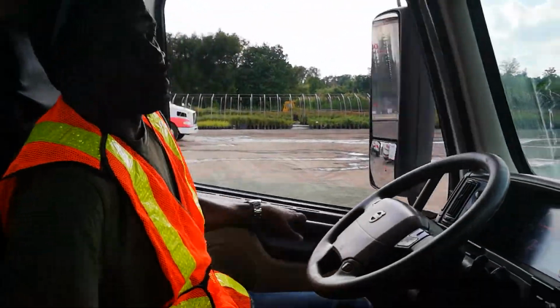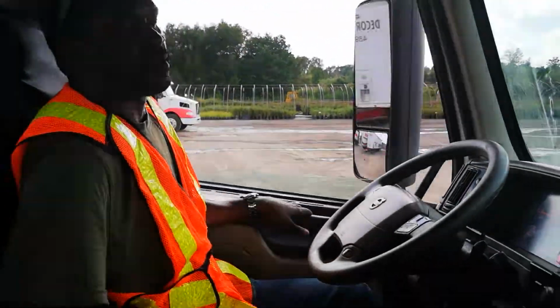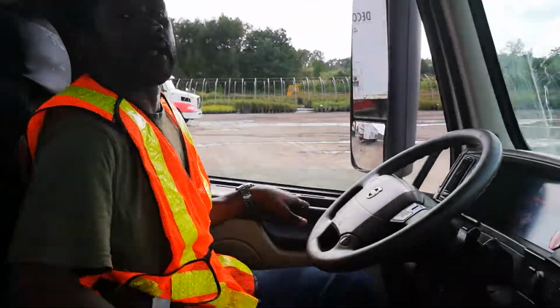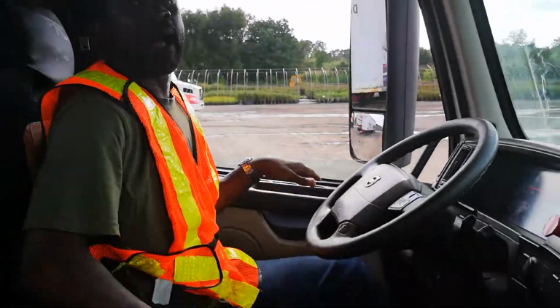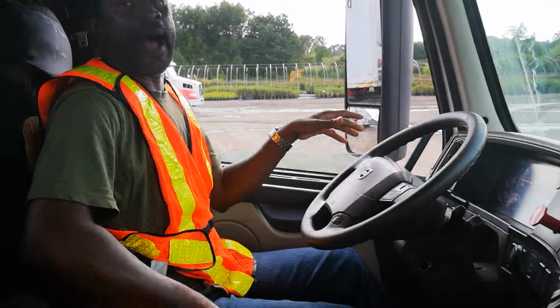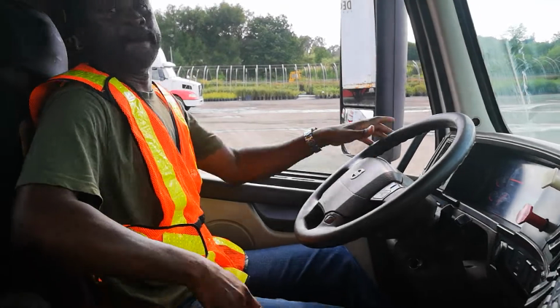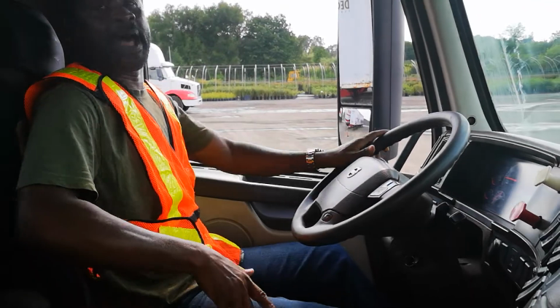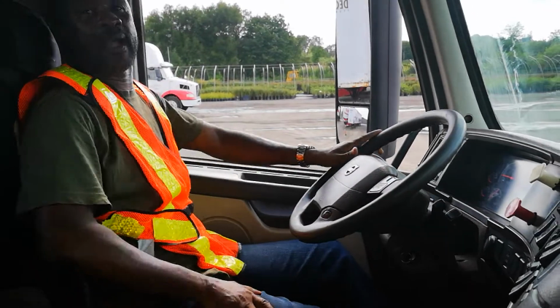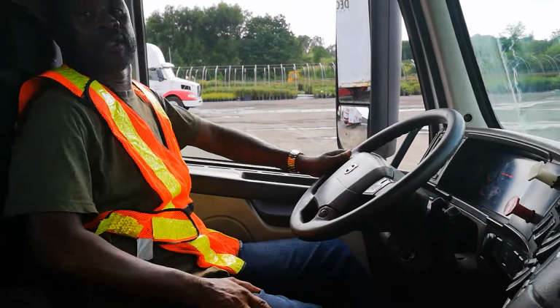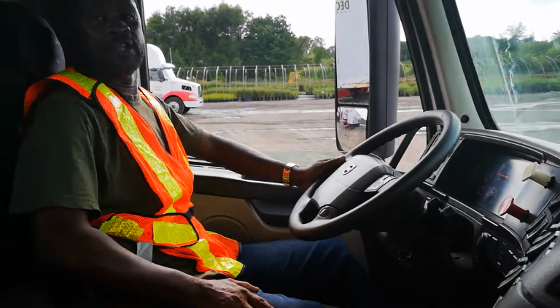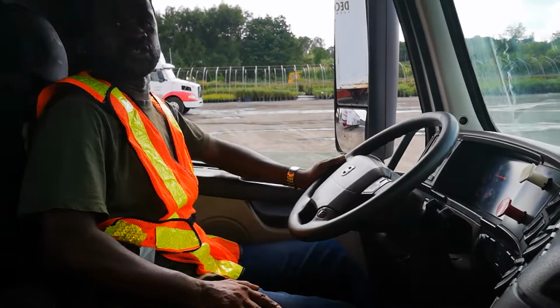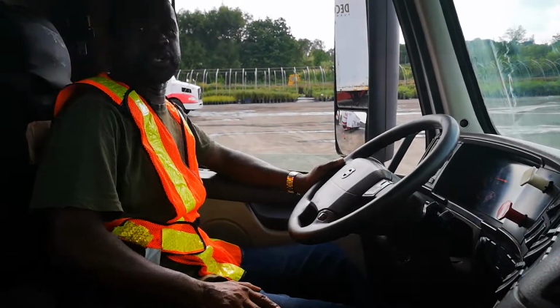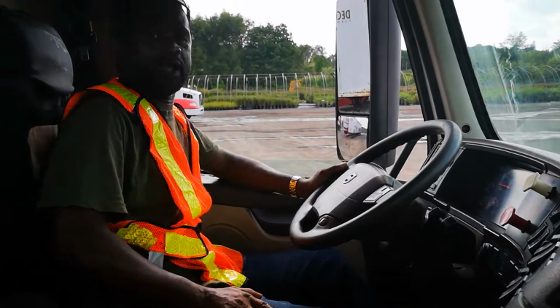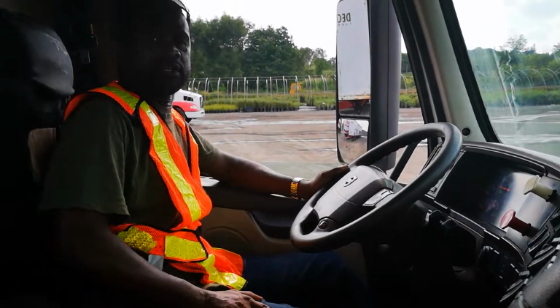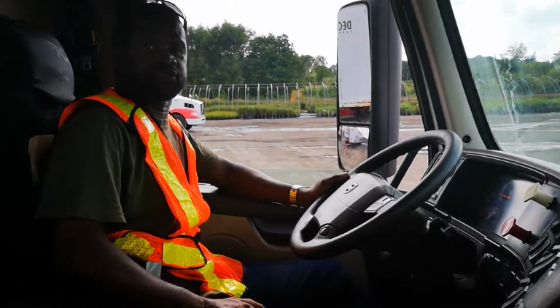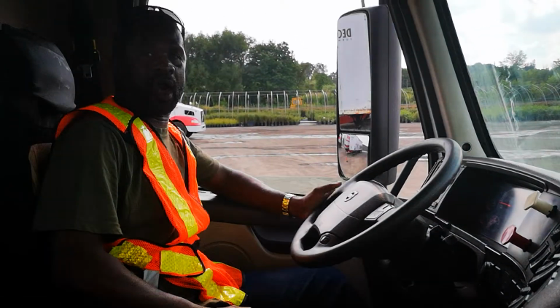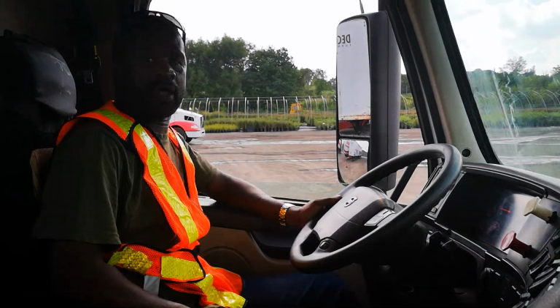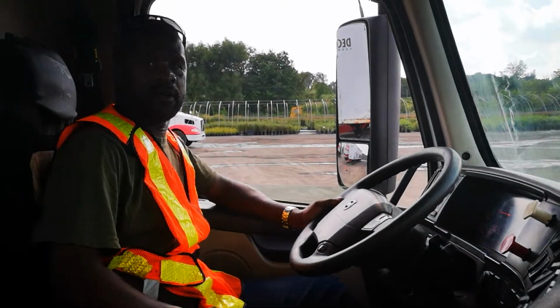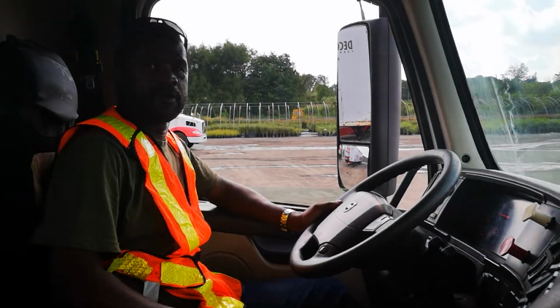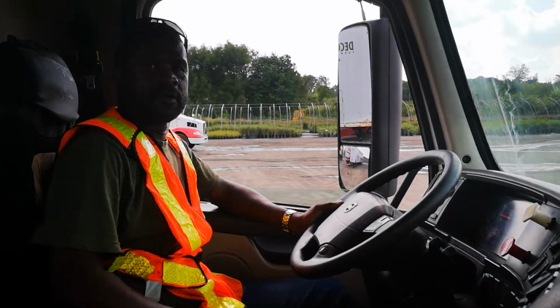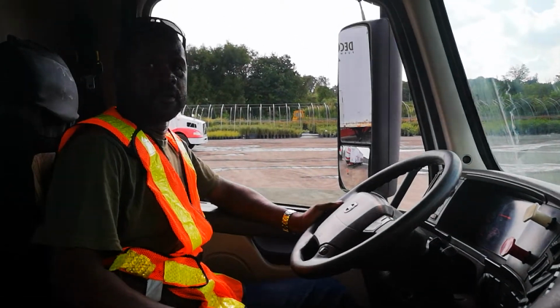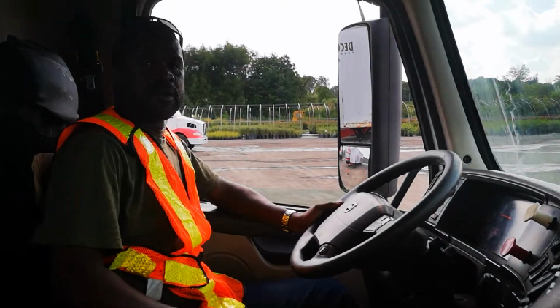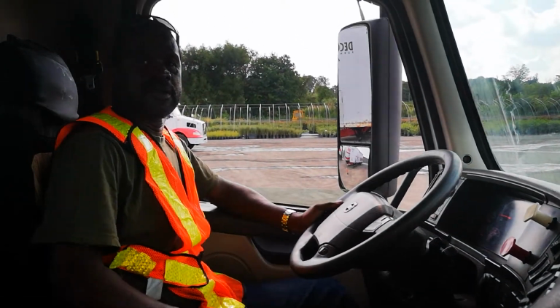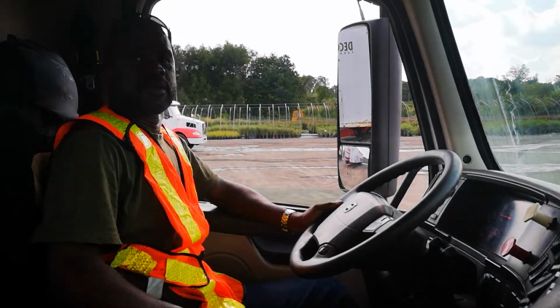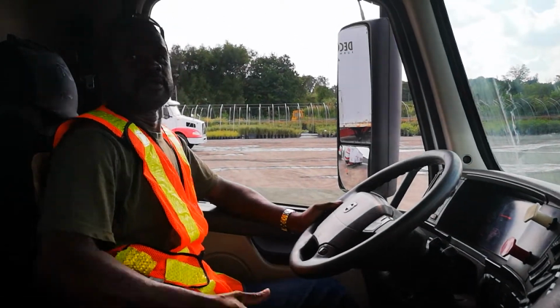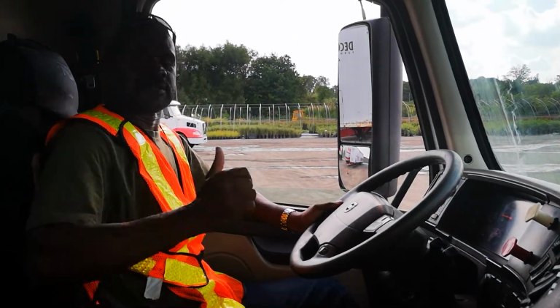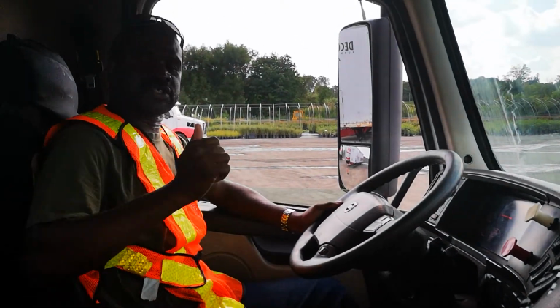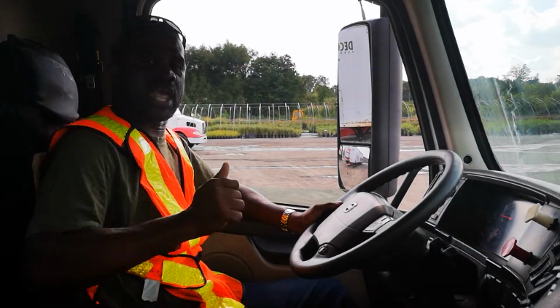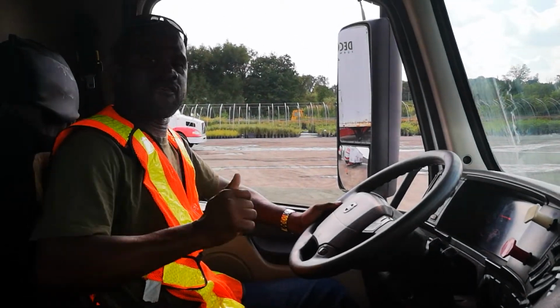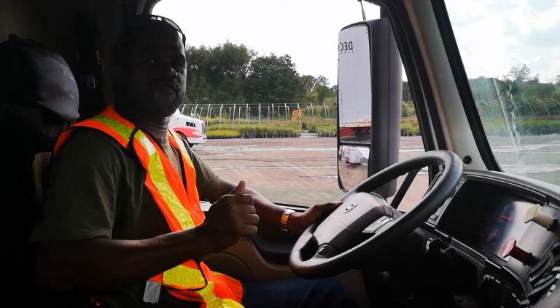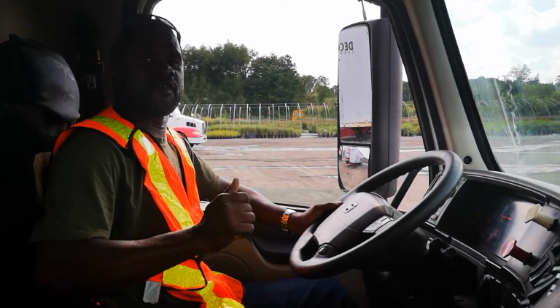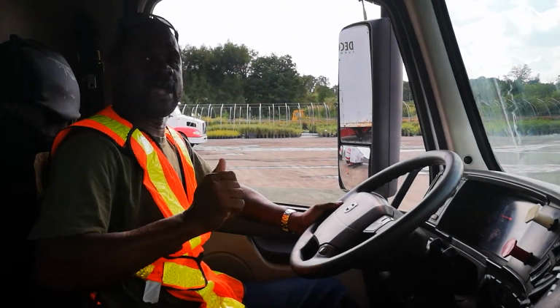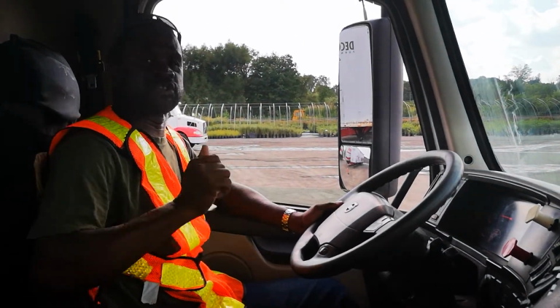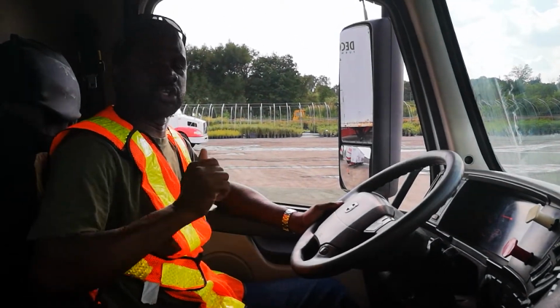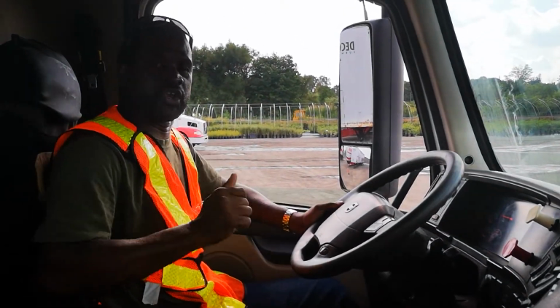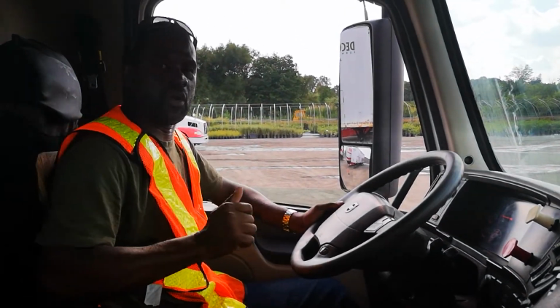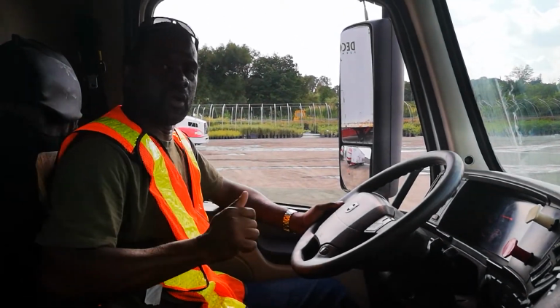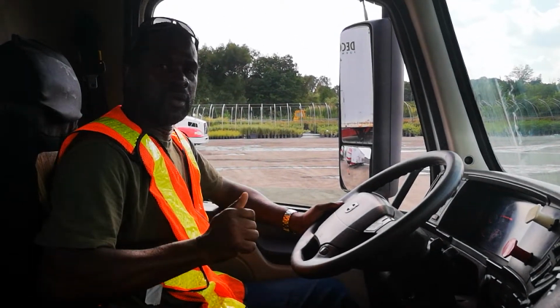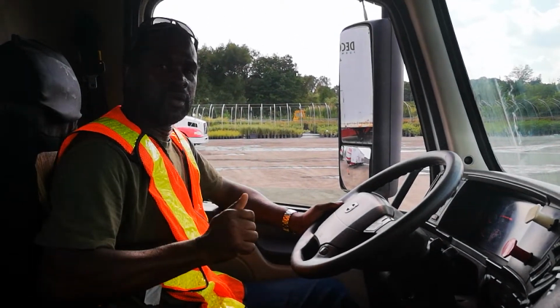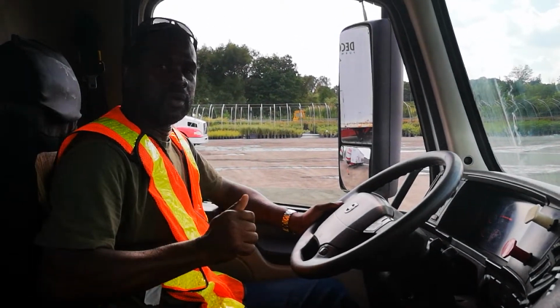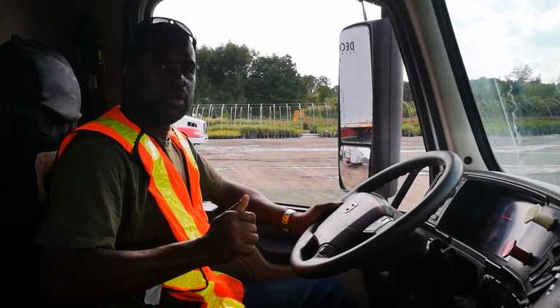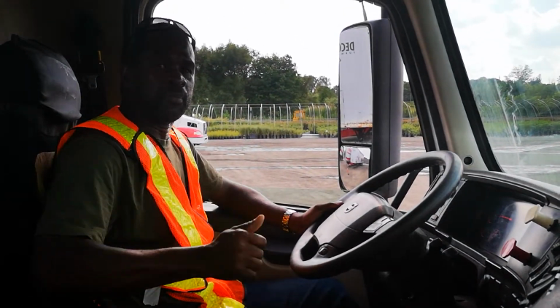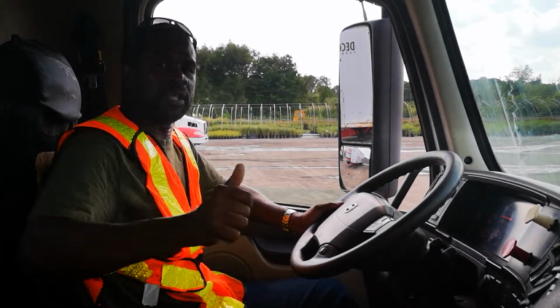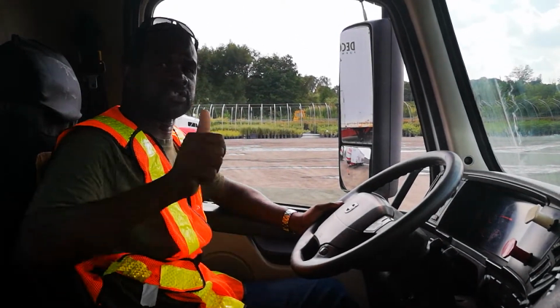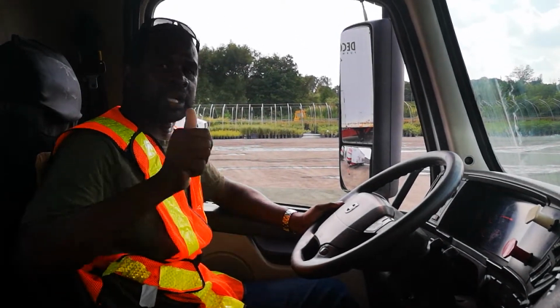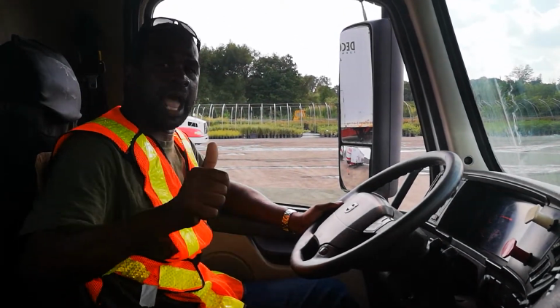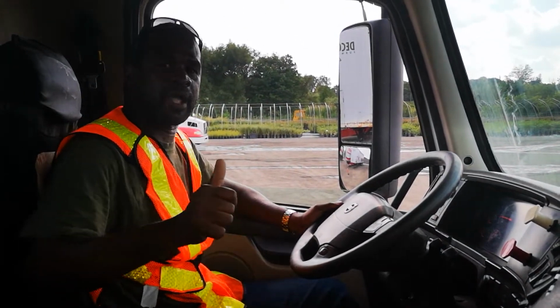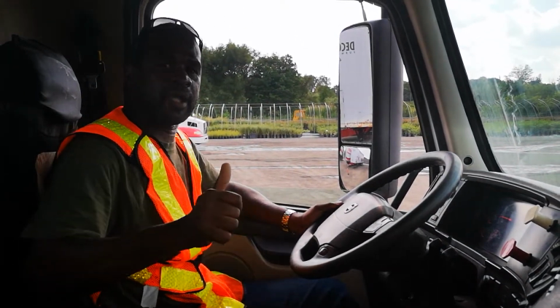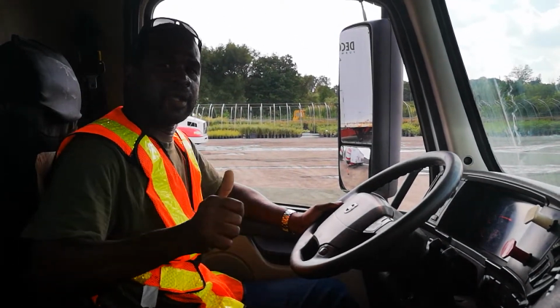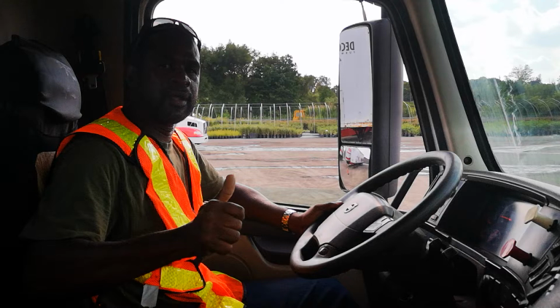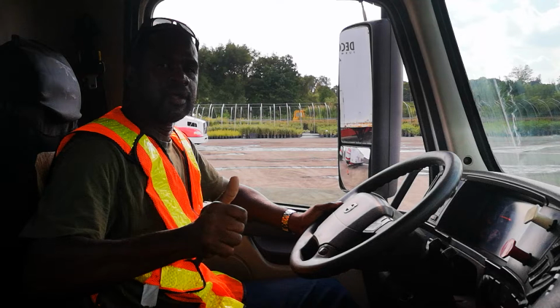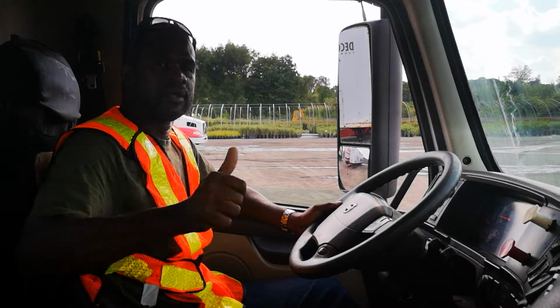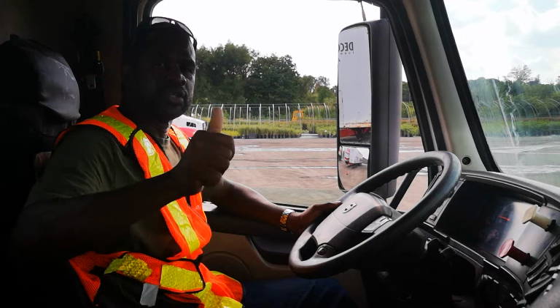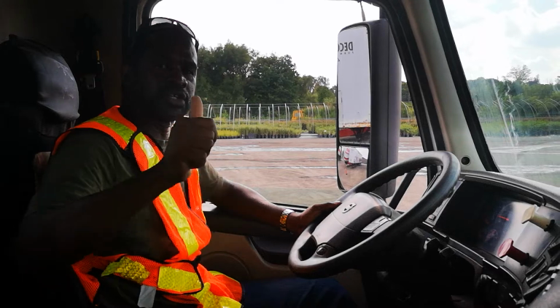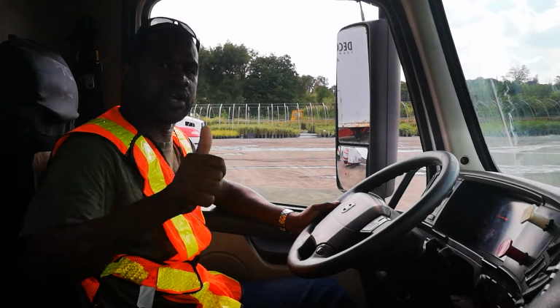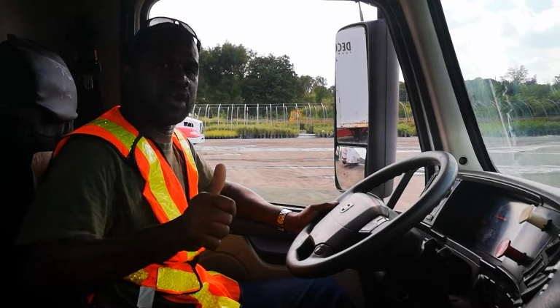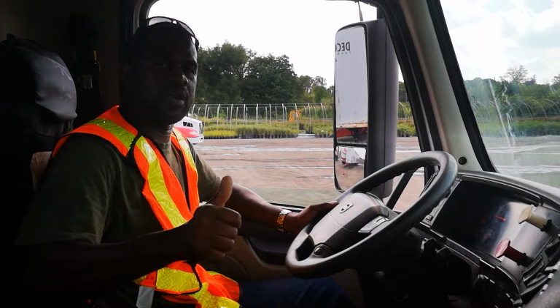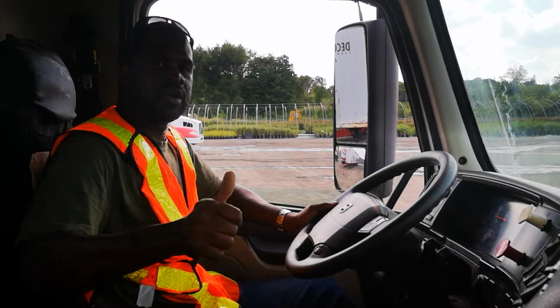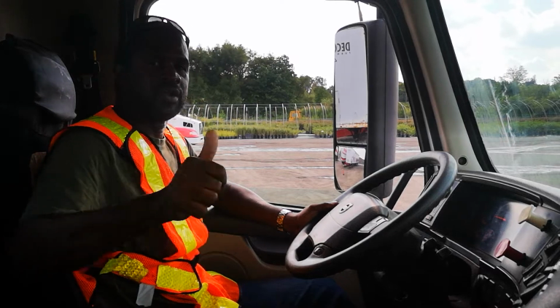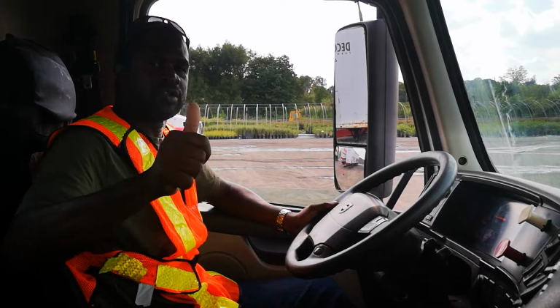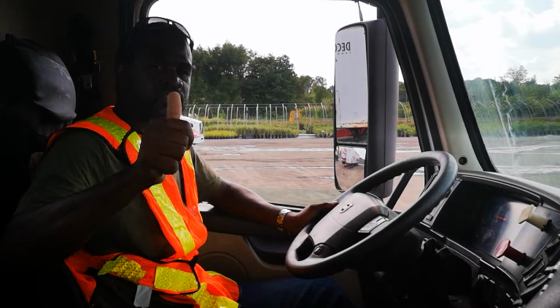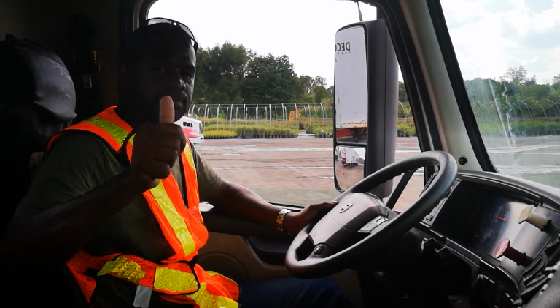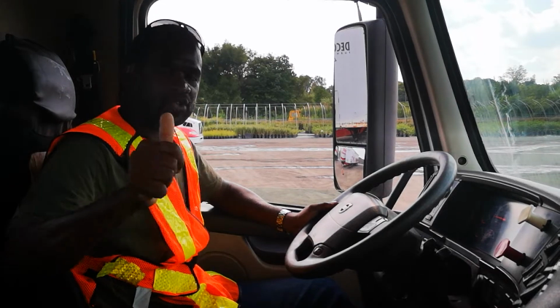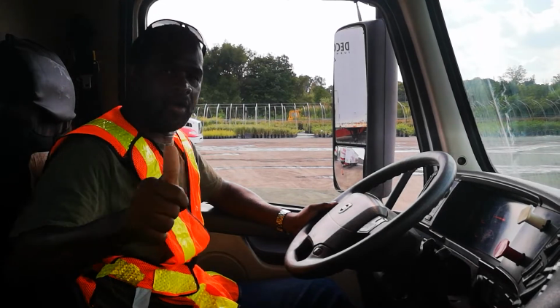I am back inside the truck, safe and secure. Please like, share, and subscribe.